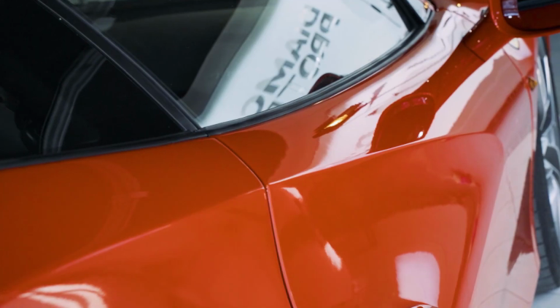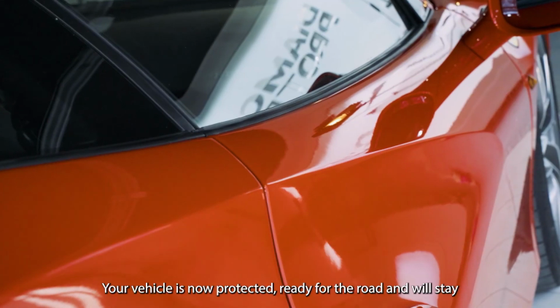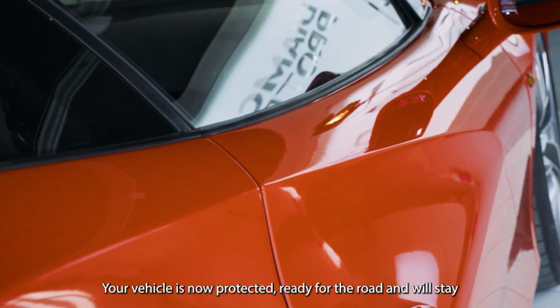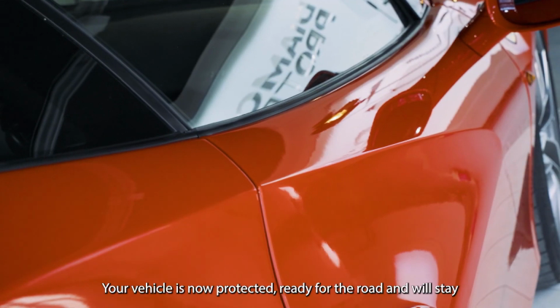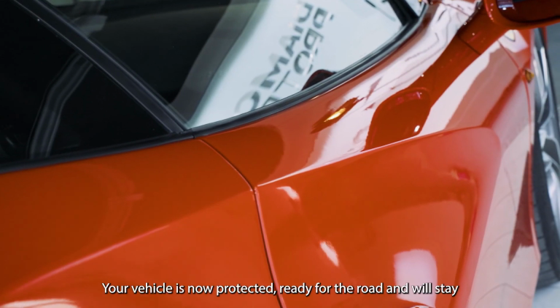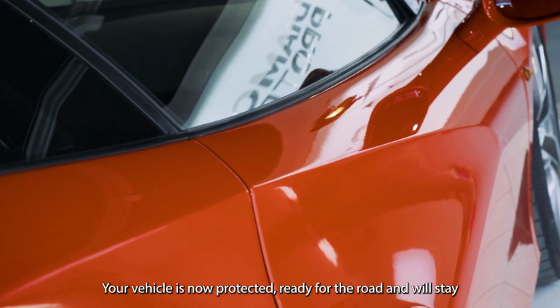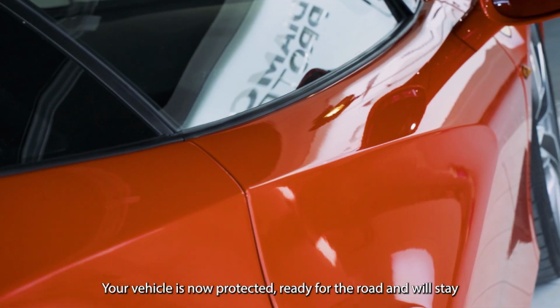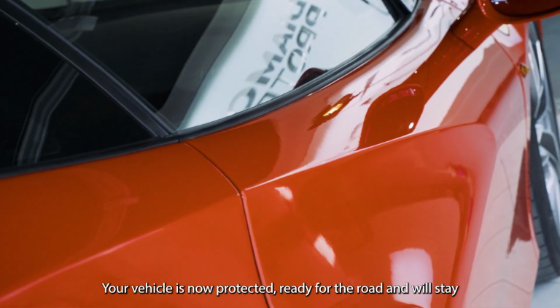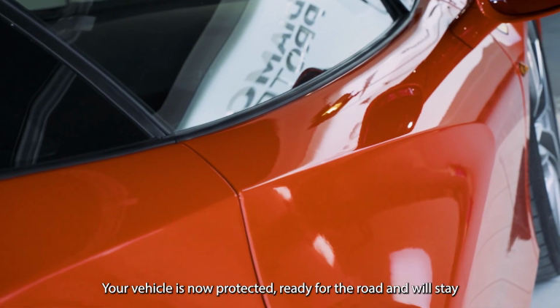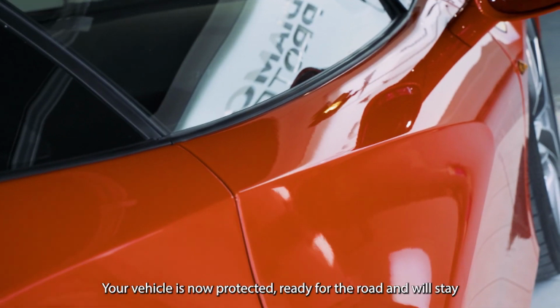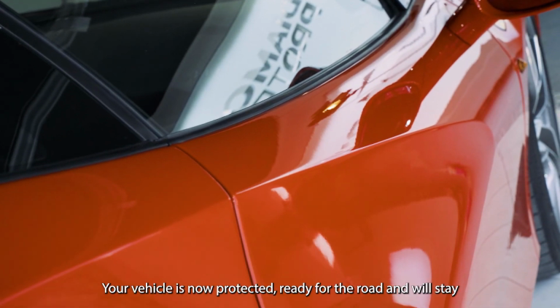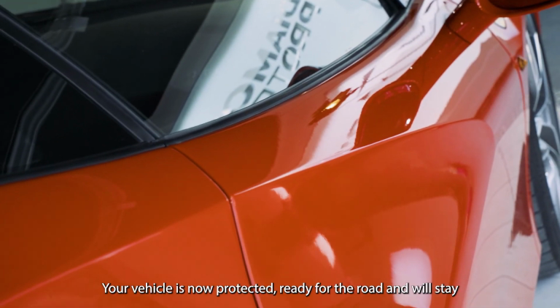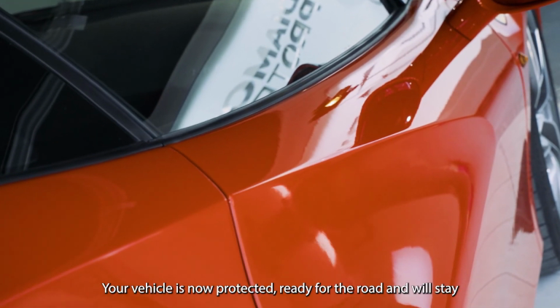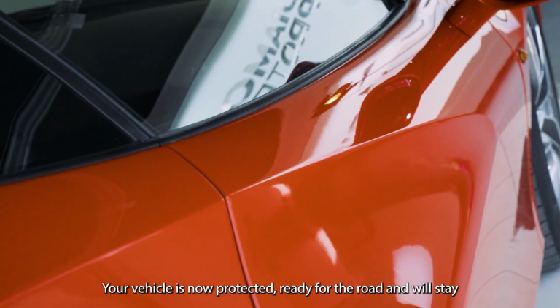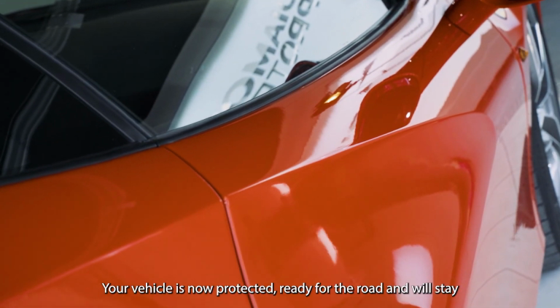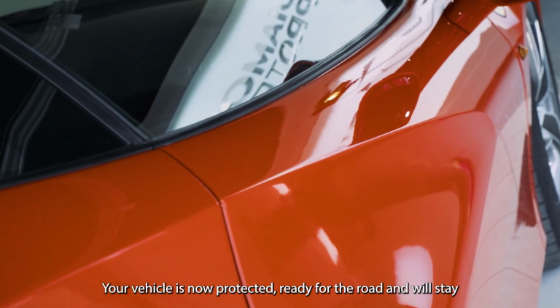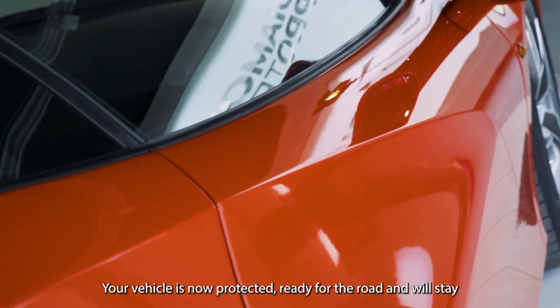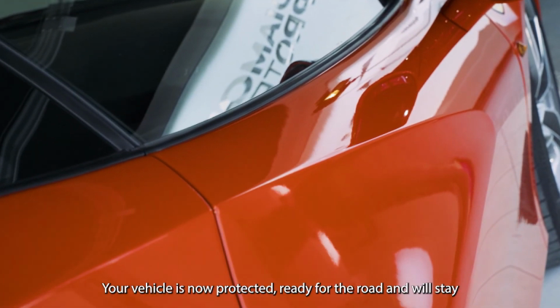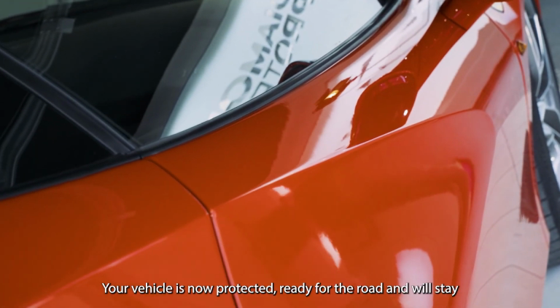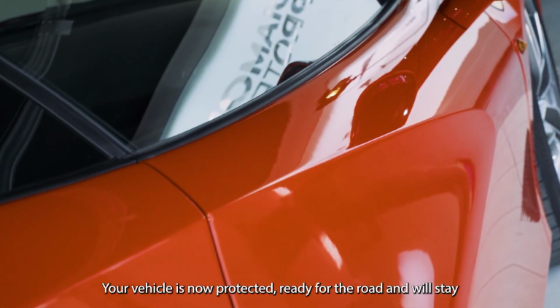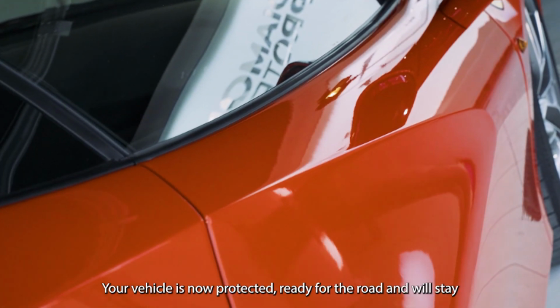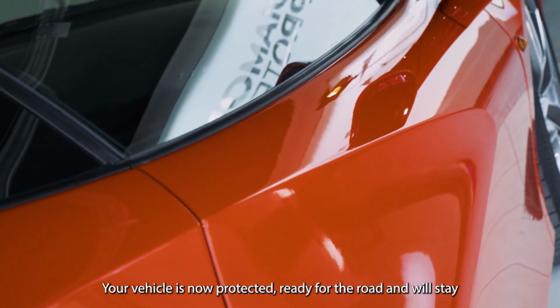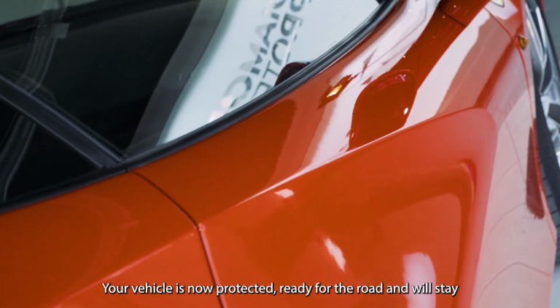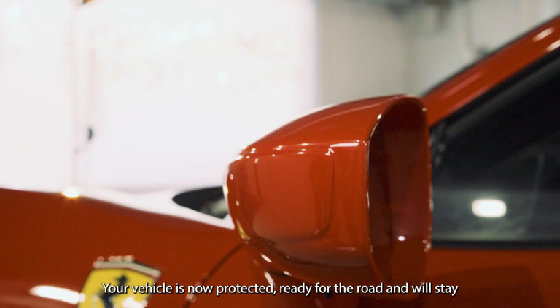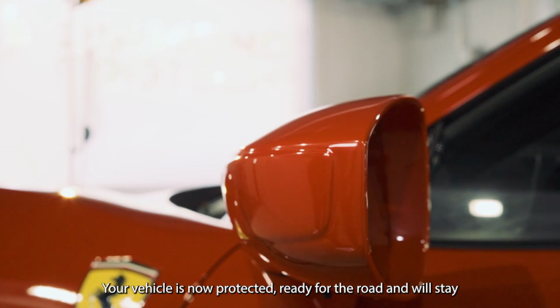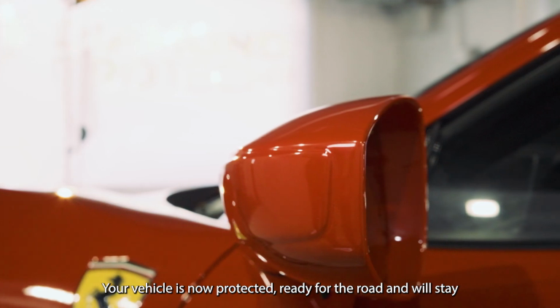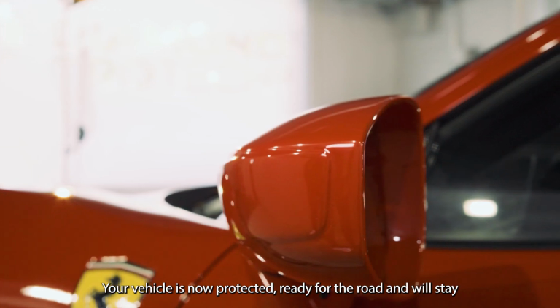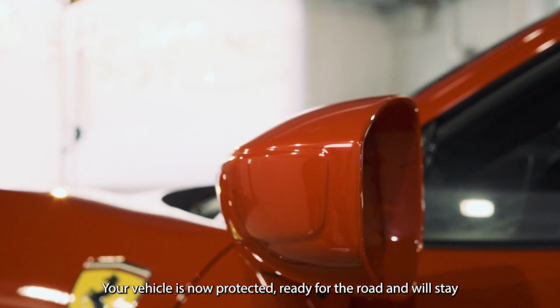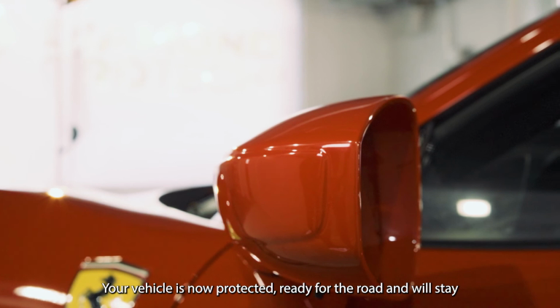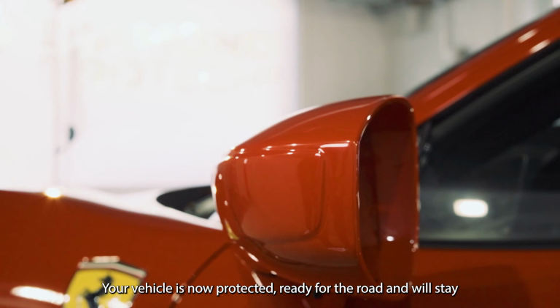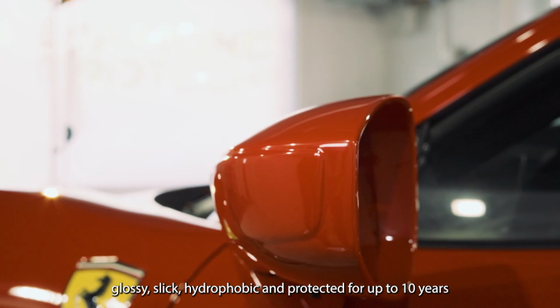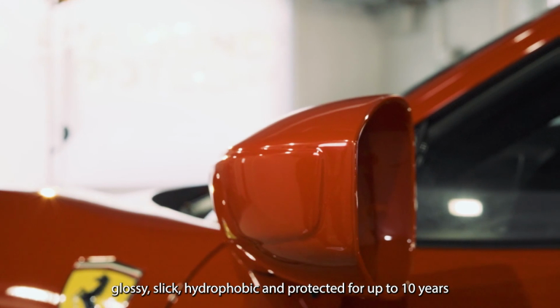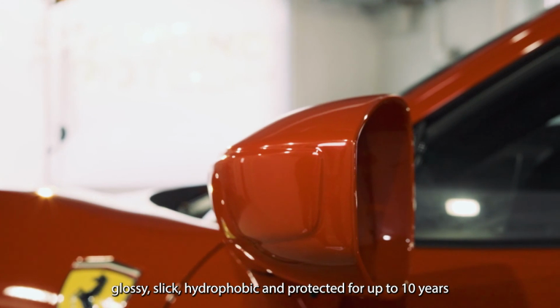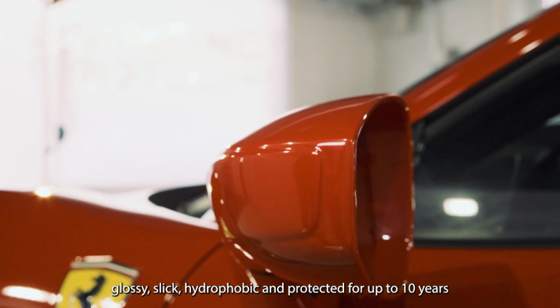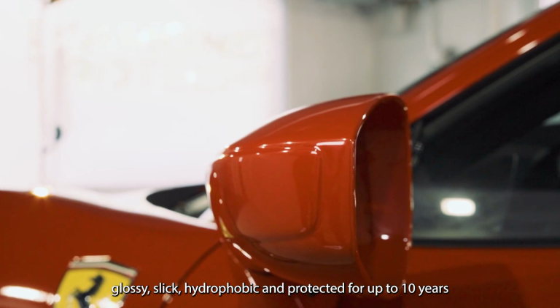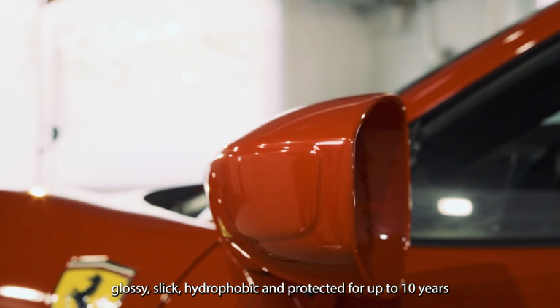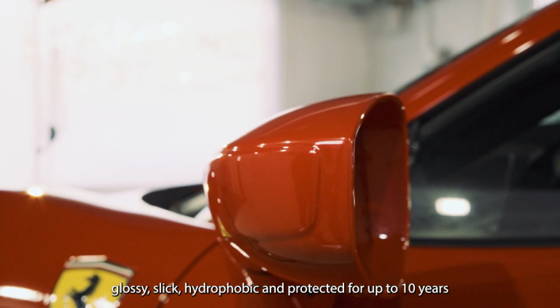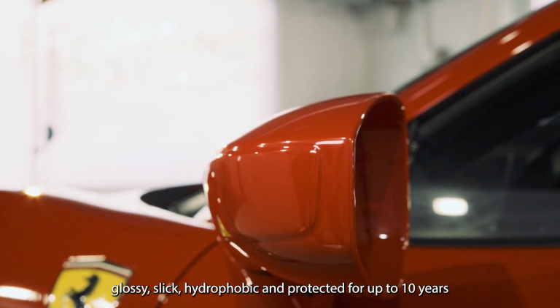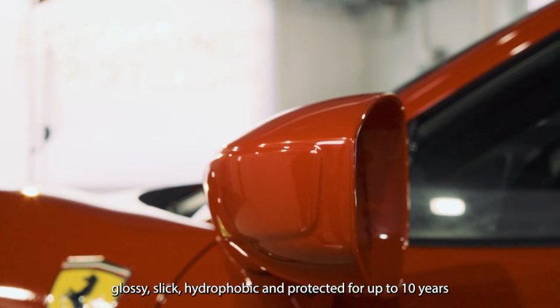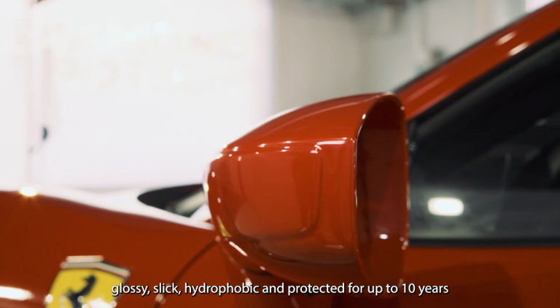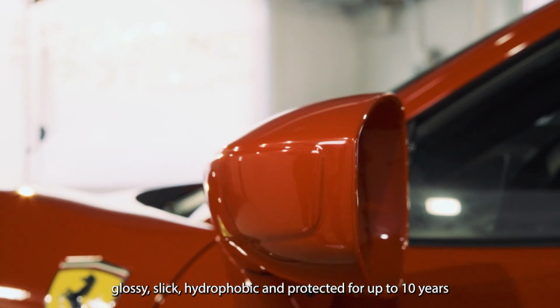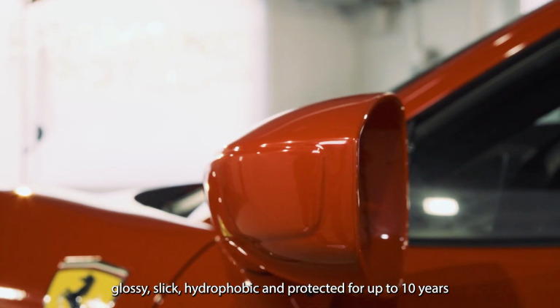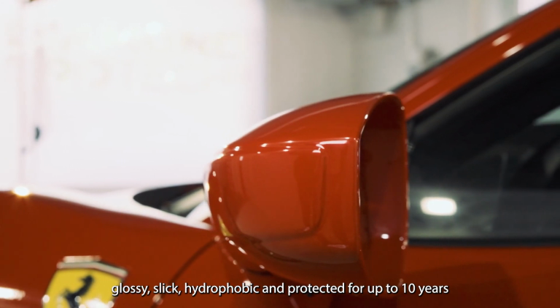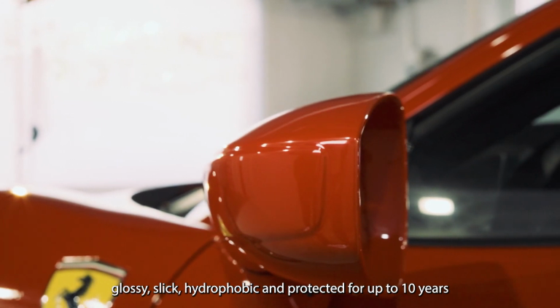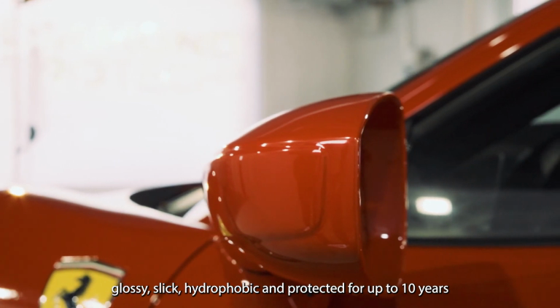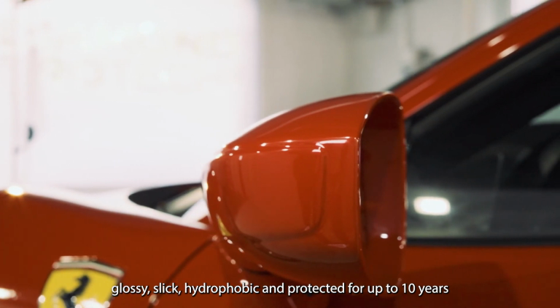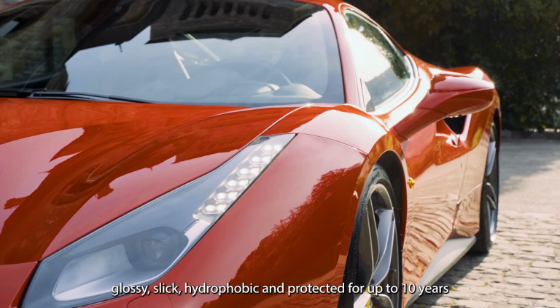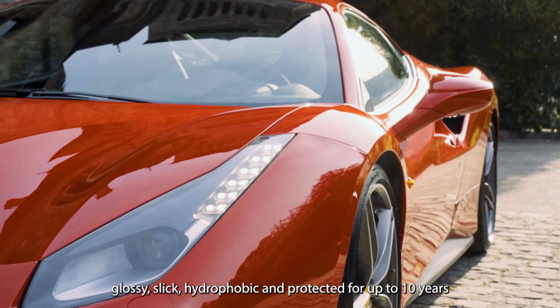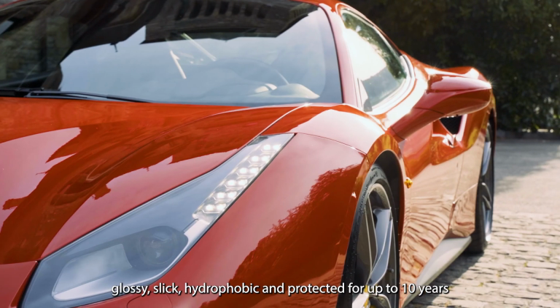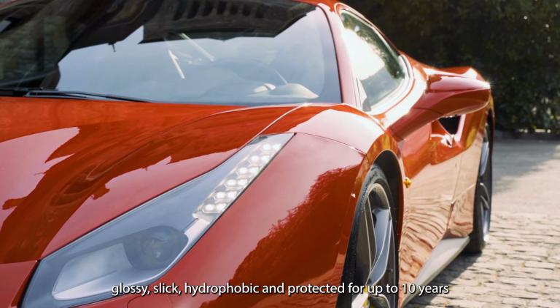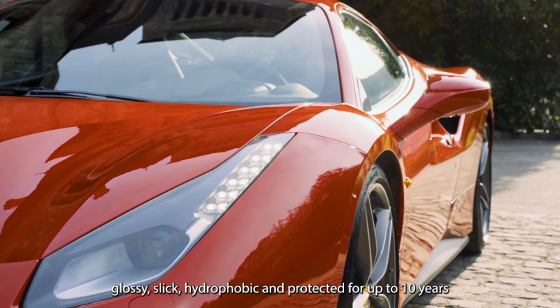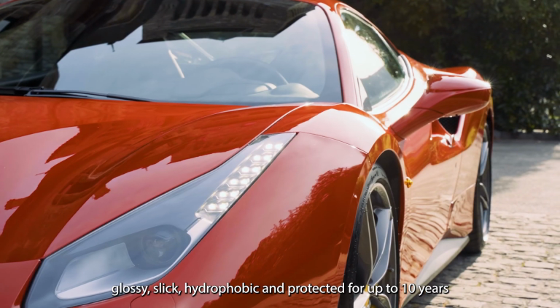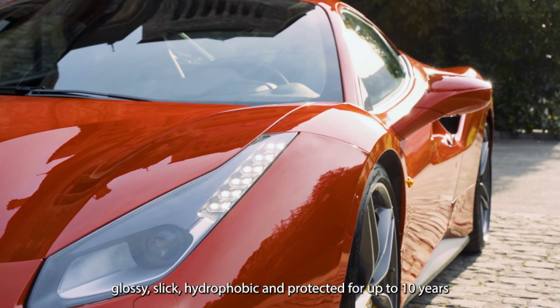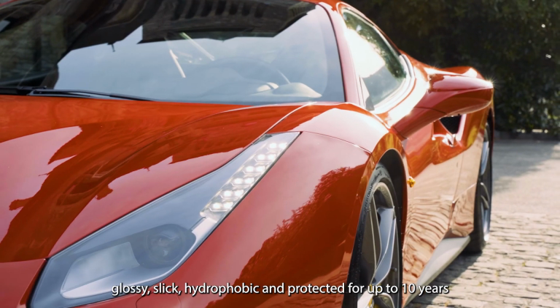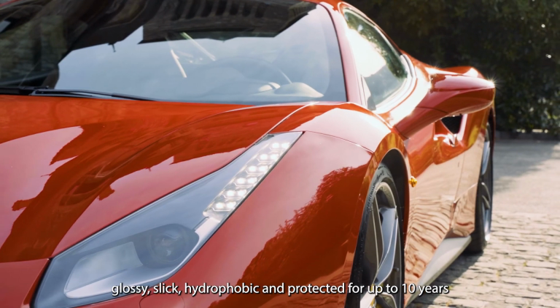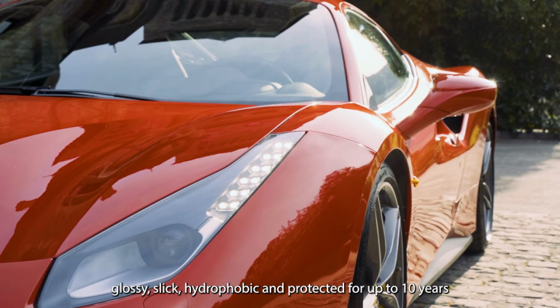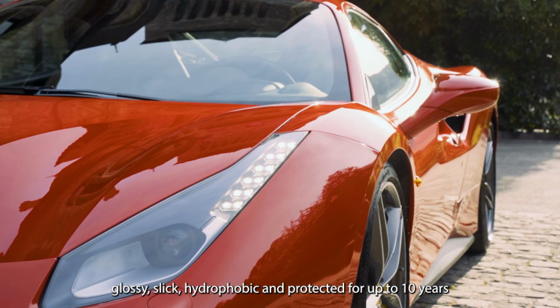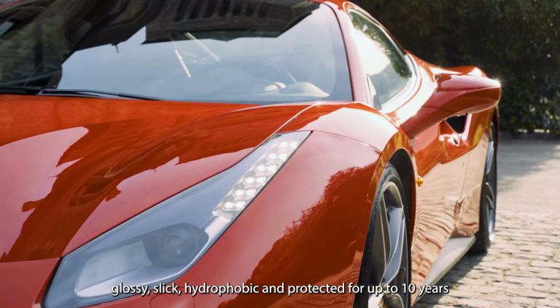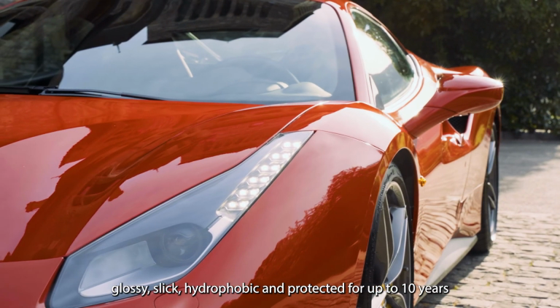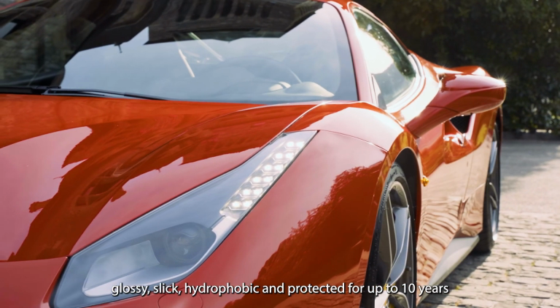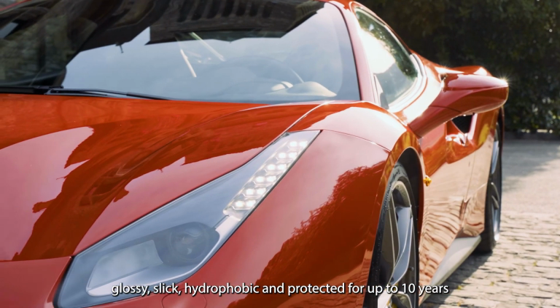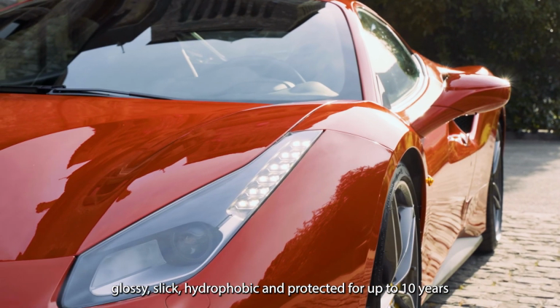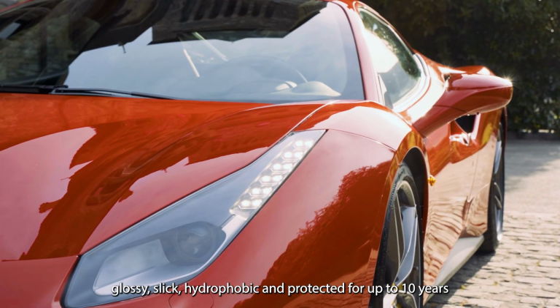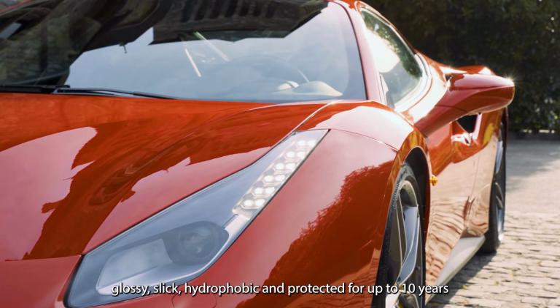Wait two hours. Your vehicle is now protected, ready for the road and will stay glossy, slick, hydrophobic and protected for up to ten years.